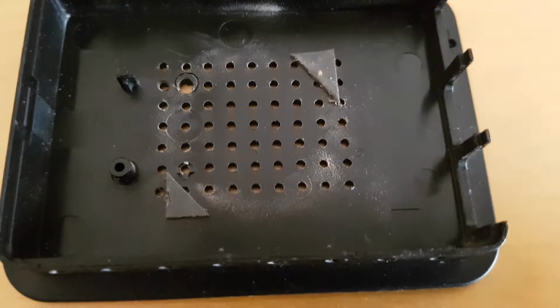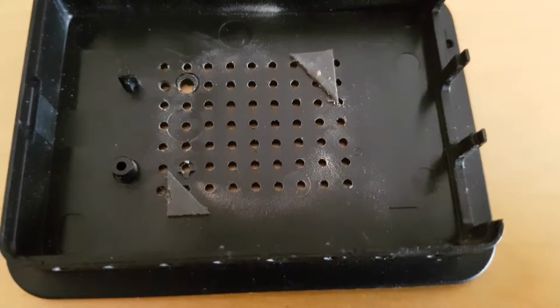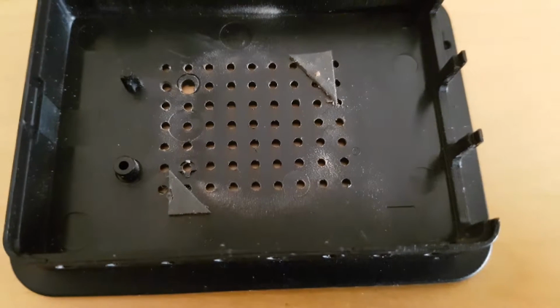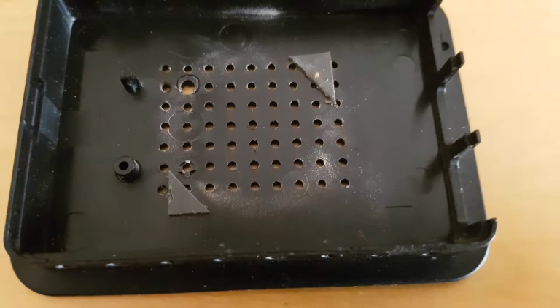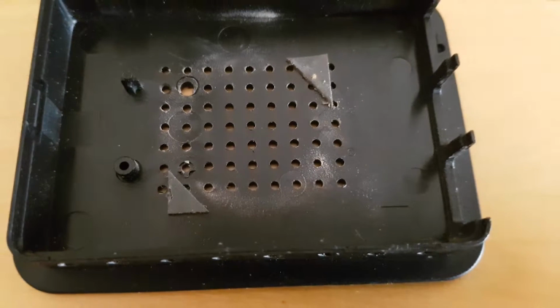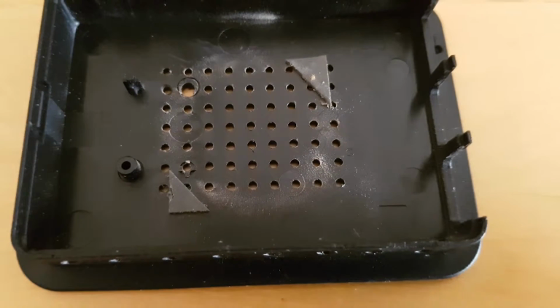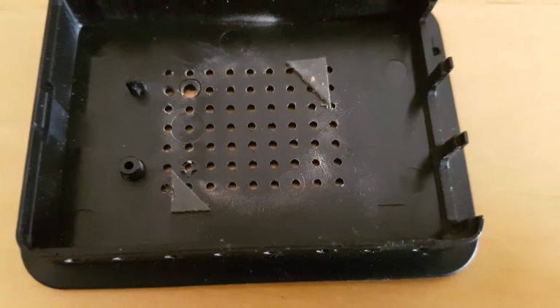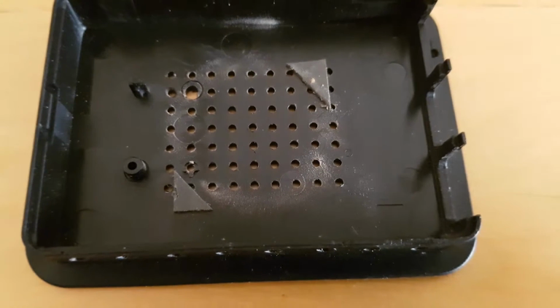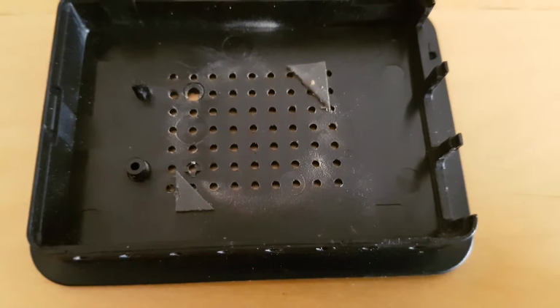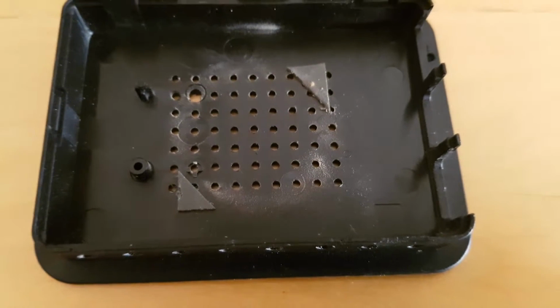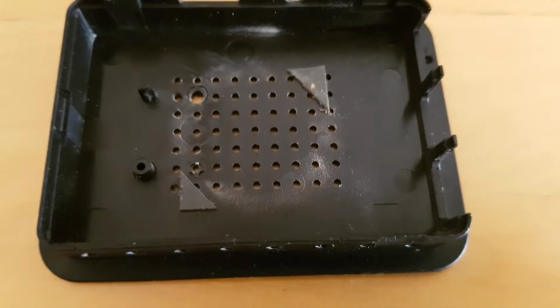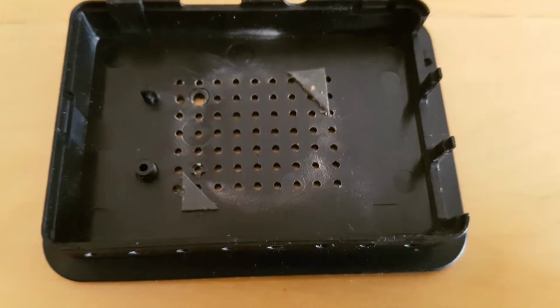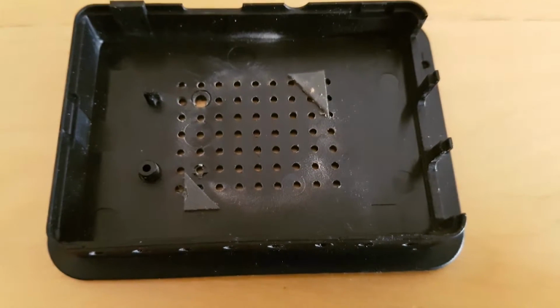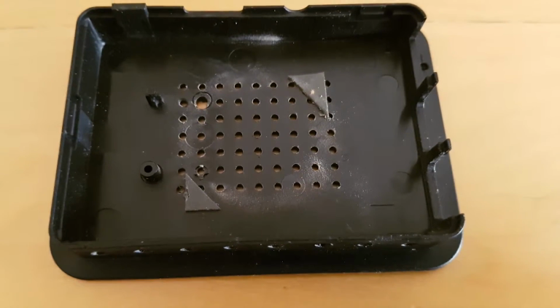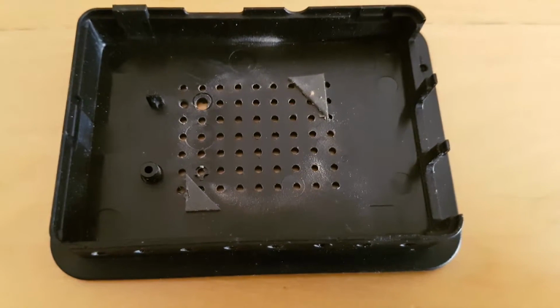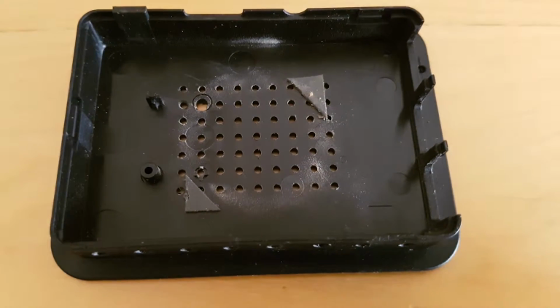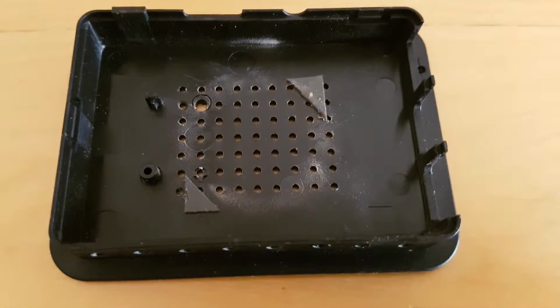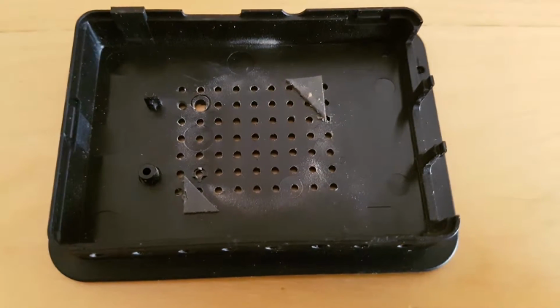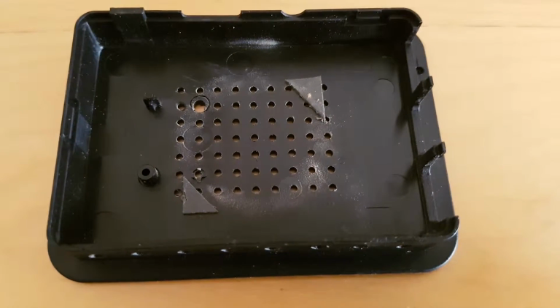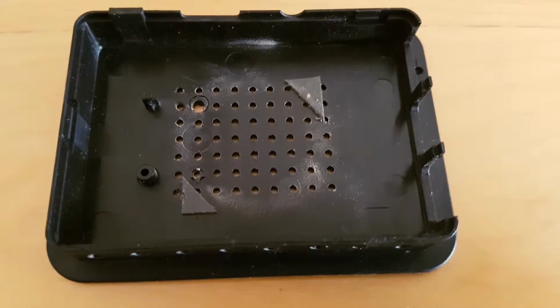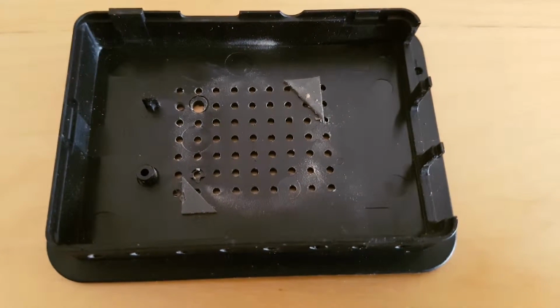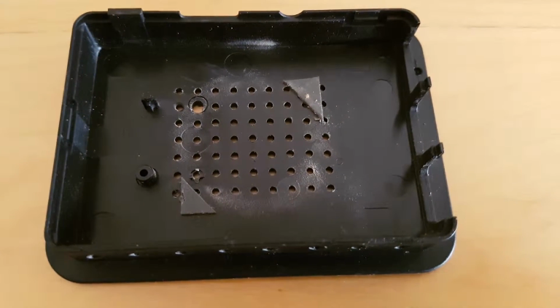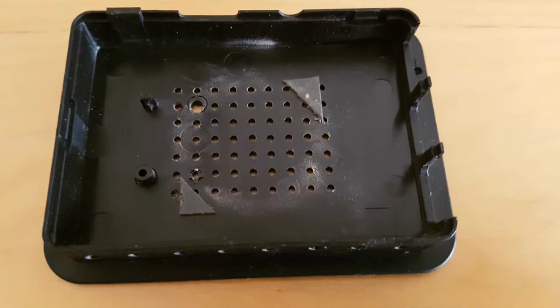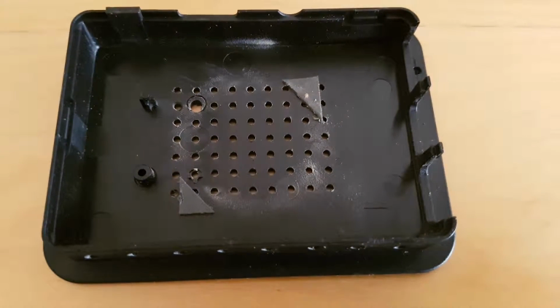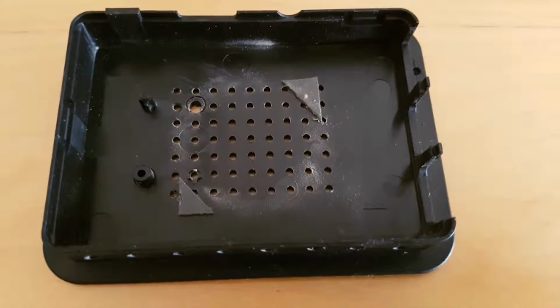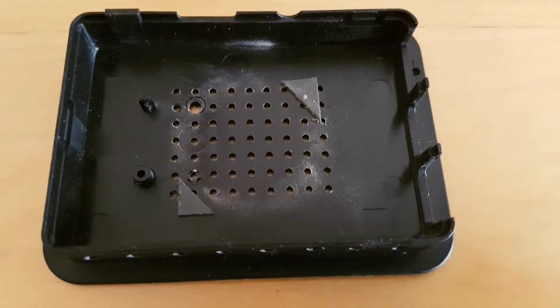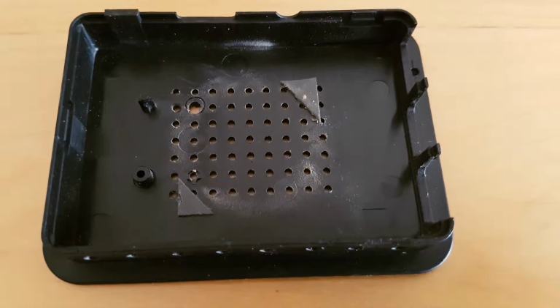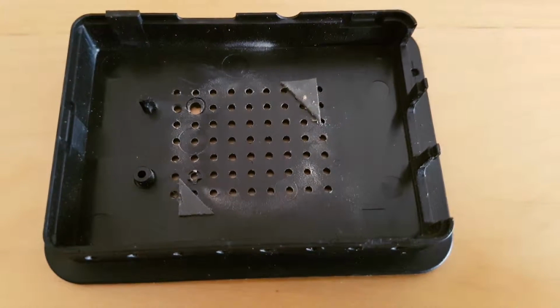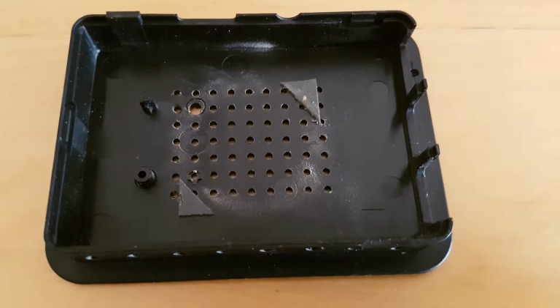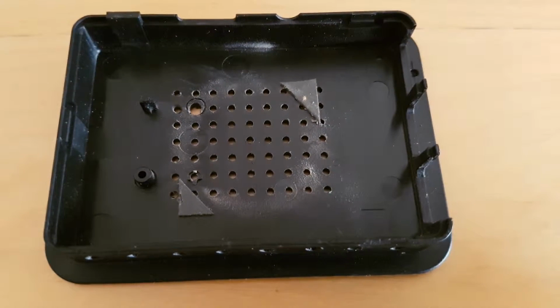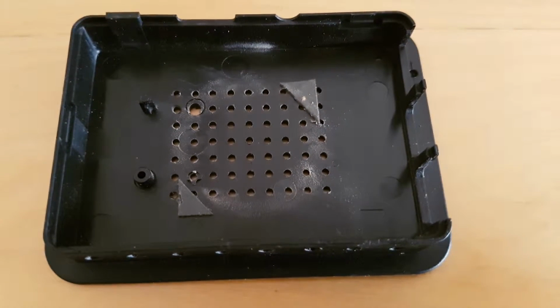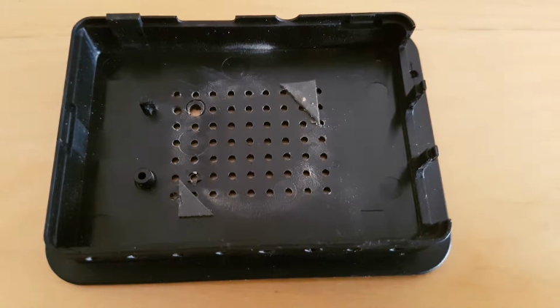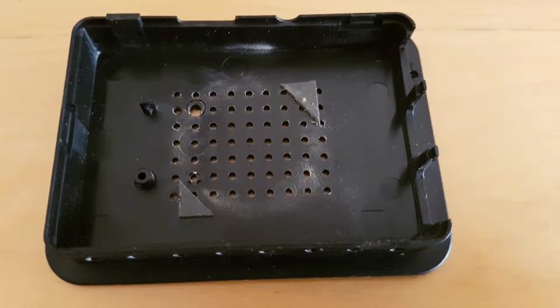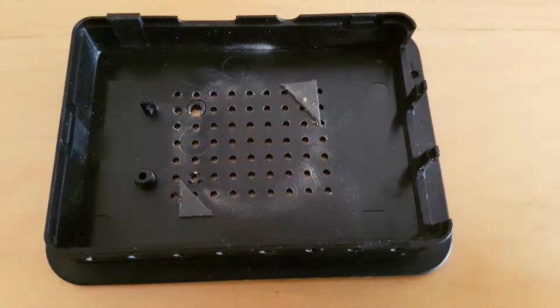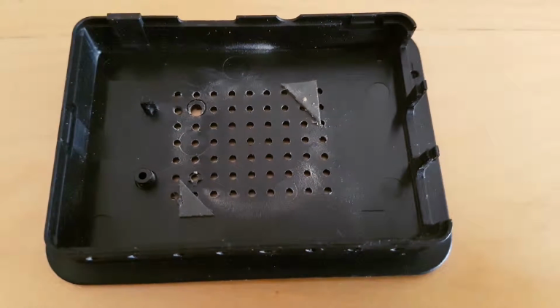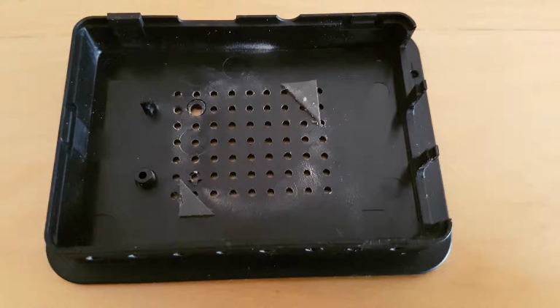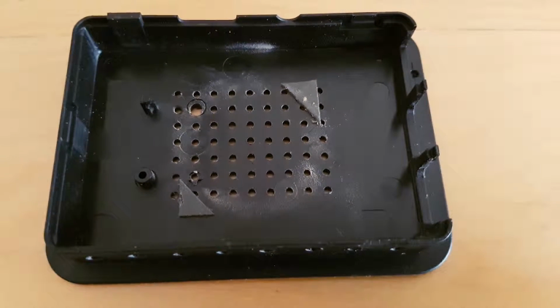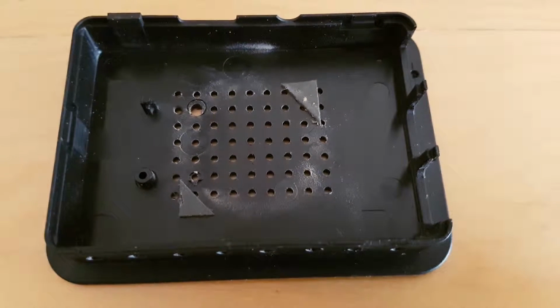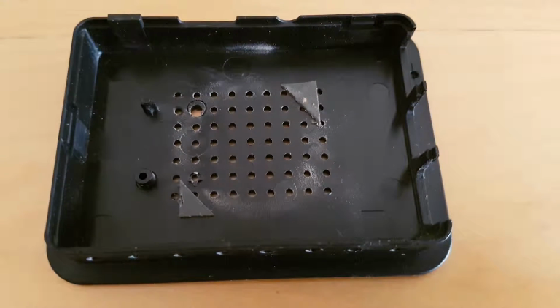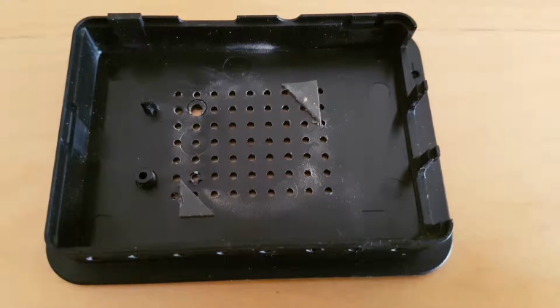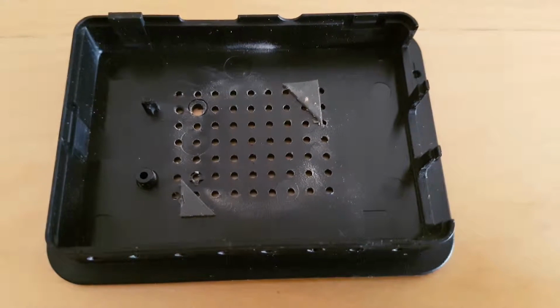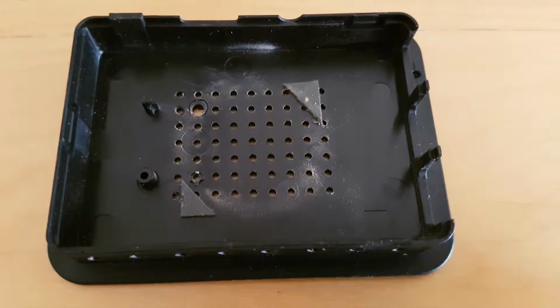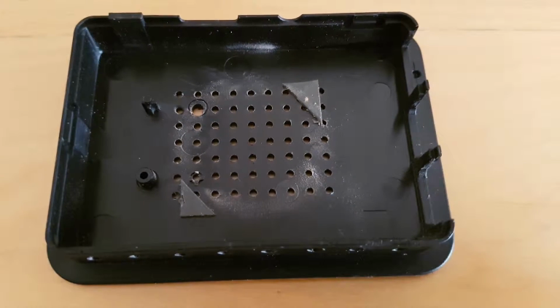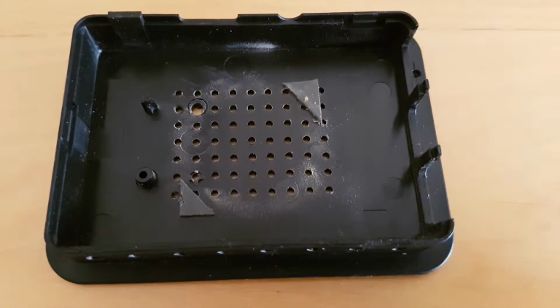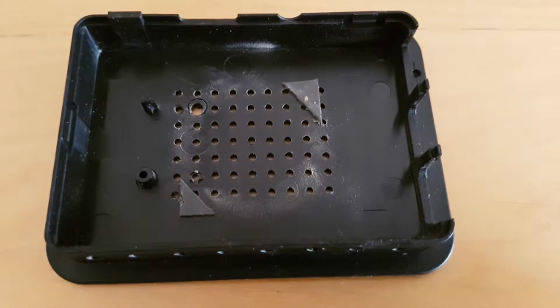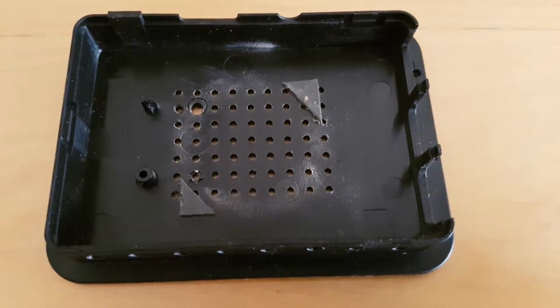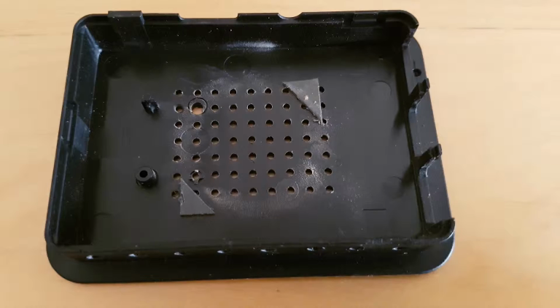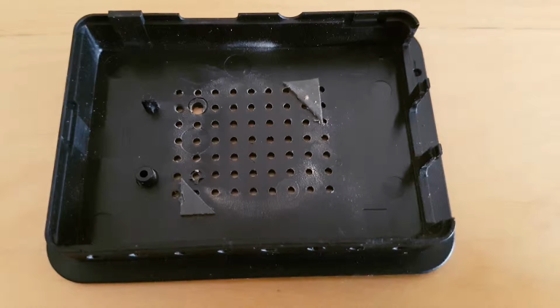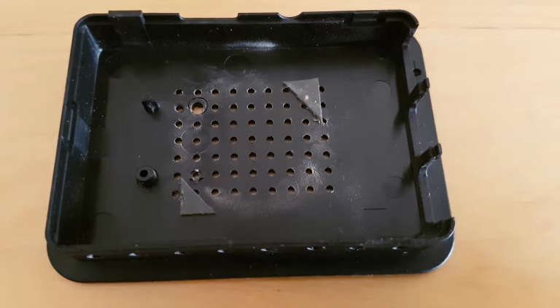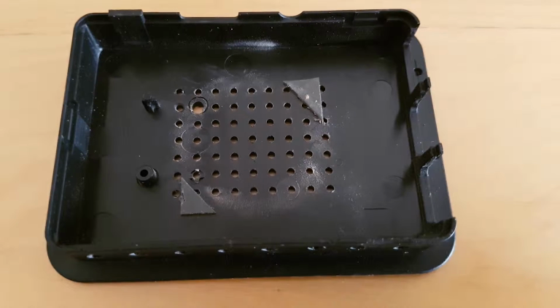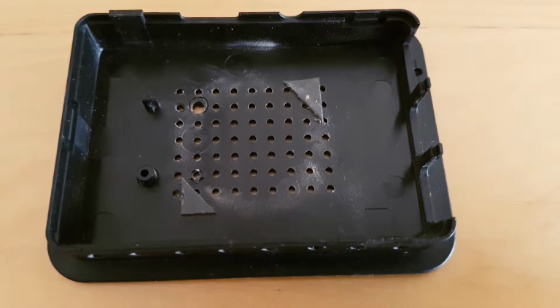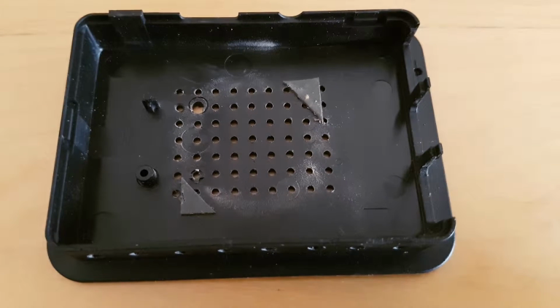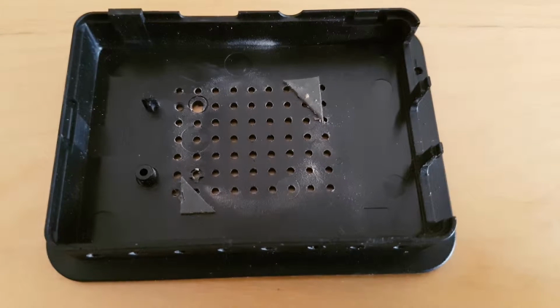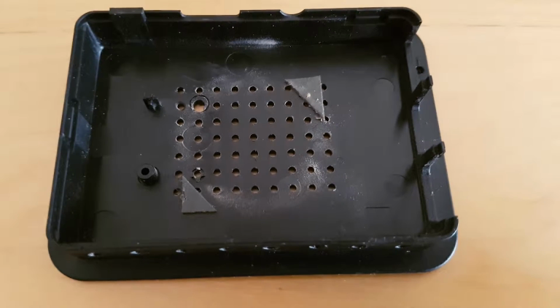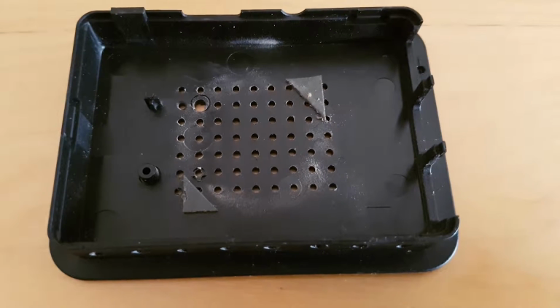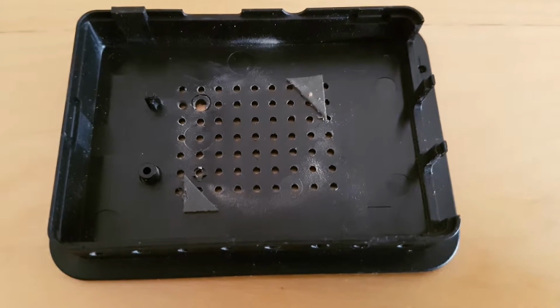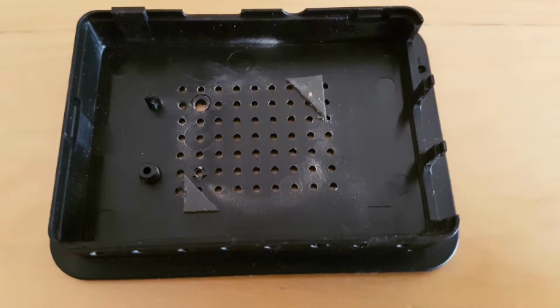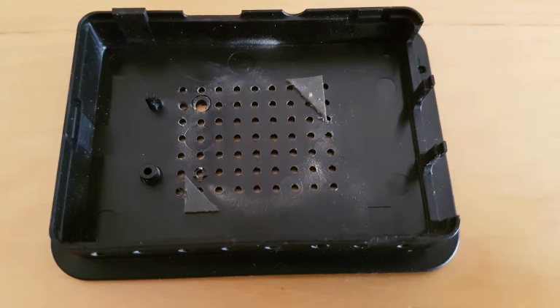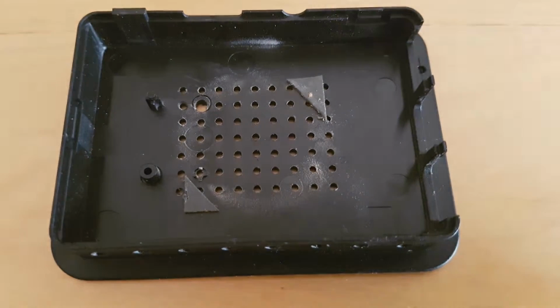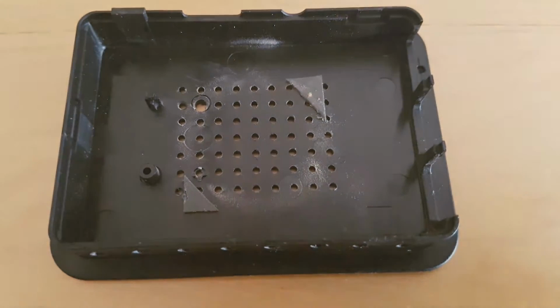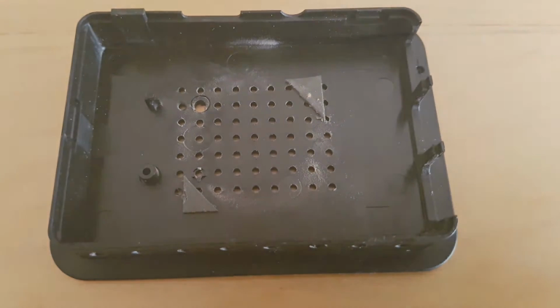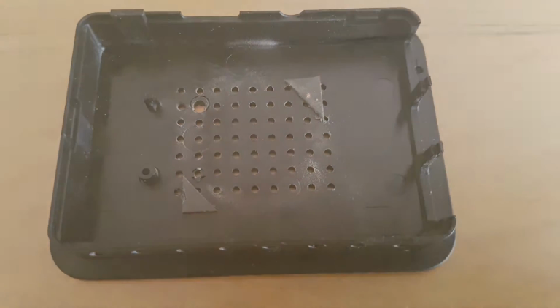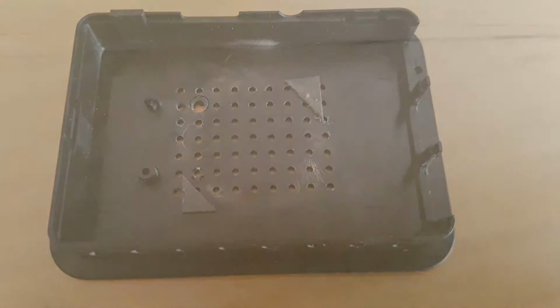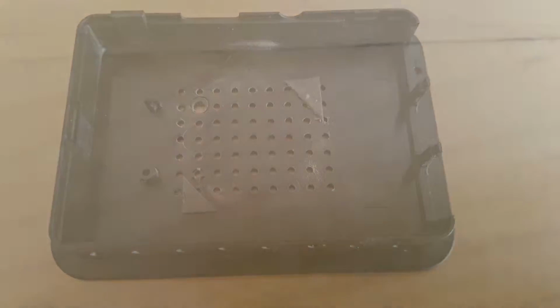Other than that, I simply used some double-sided tape to fix the fan in place, making sure not to cover over the actual fan itself.